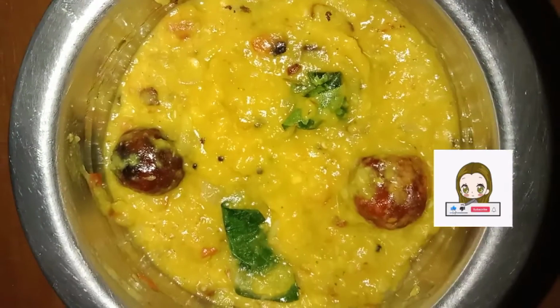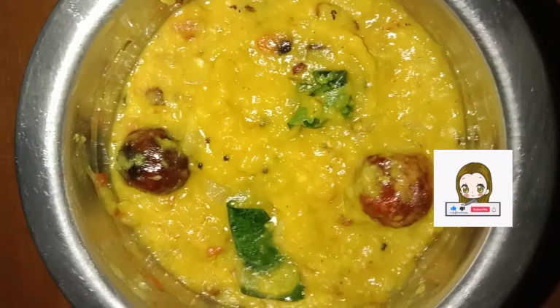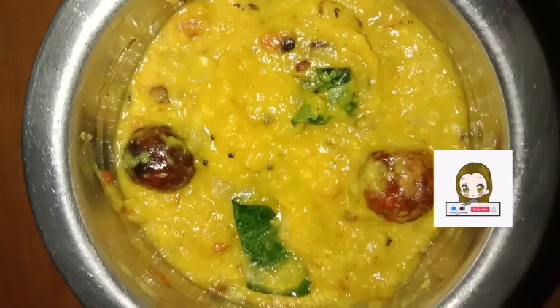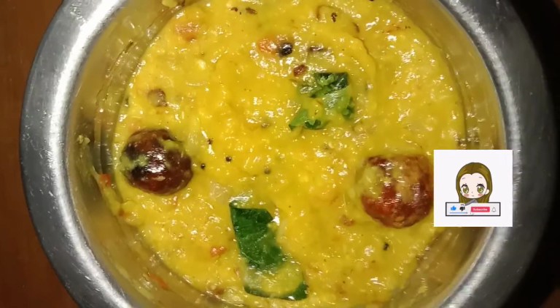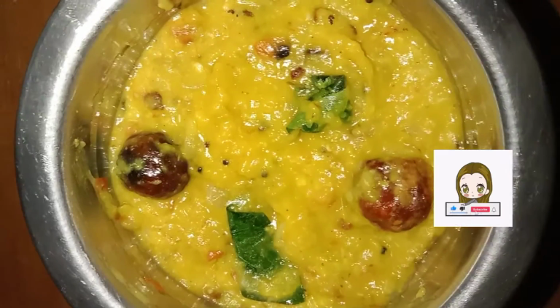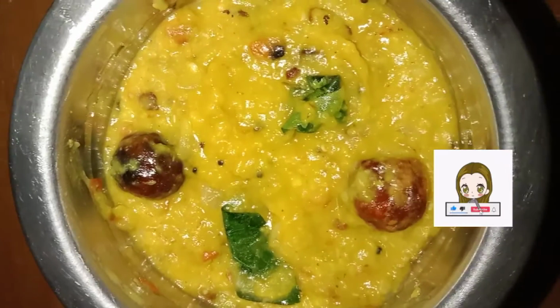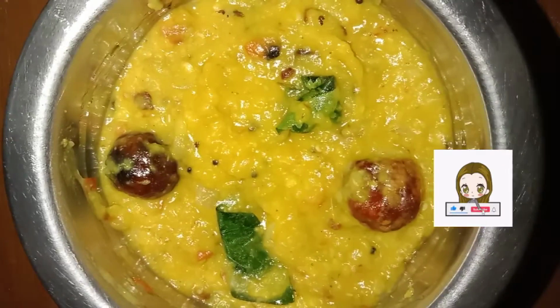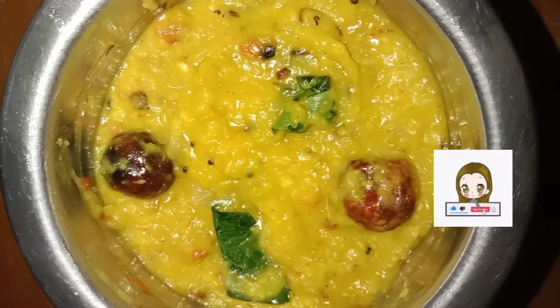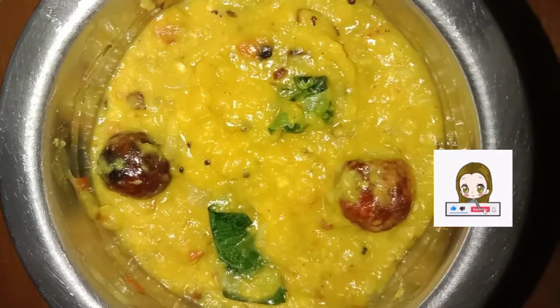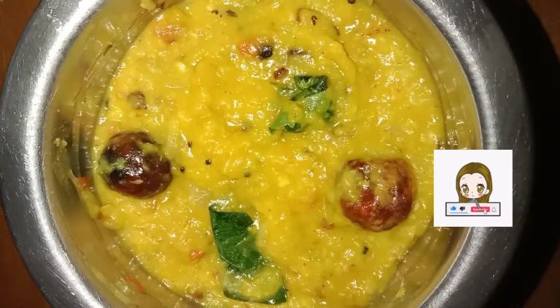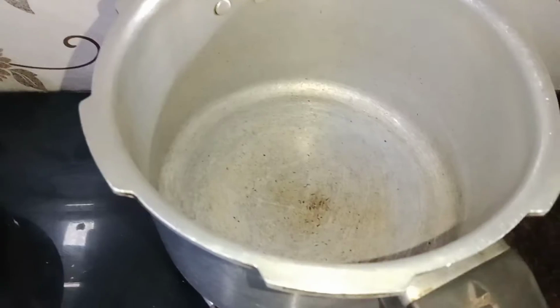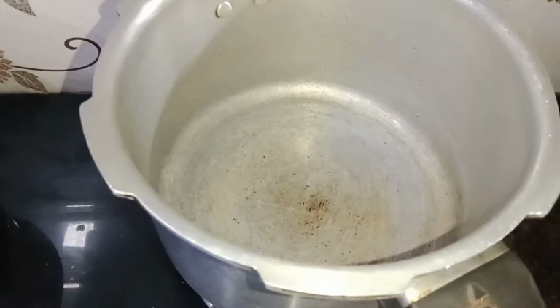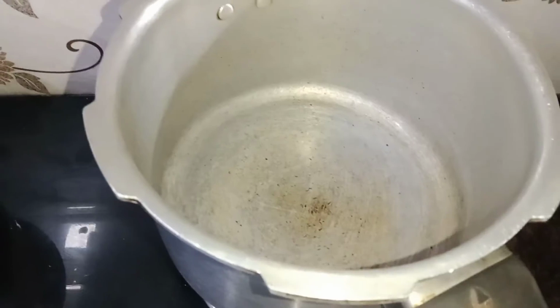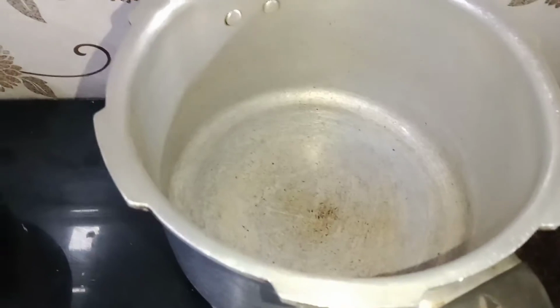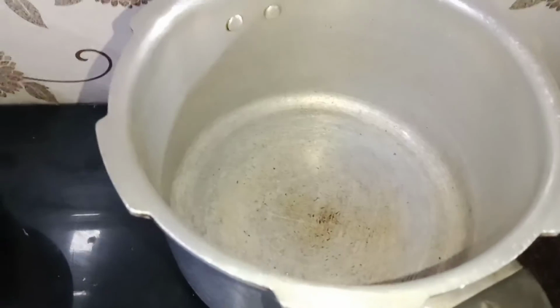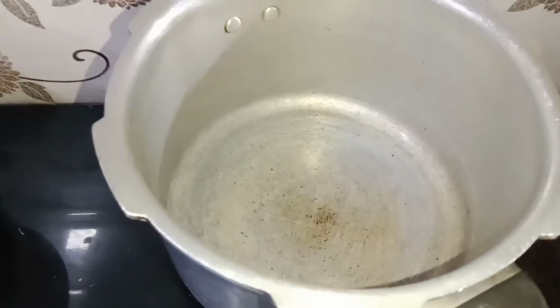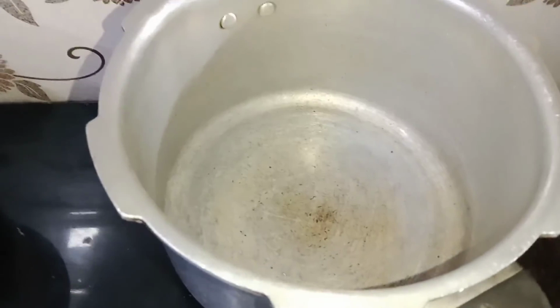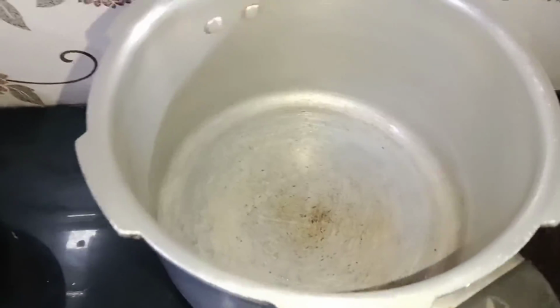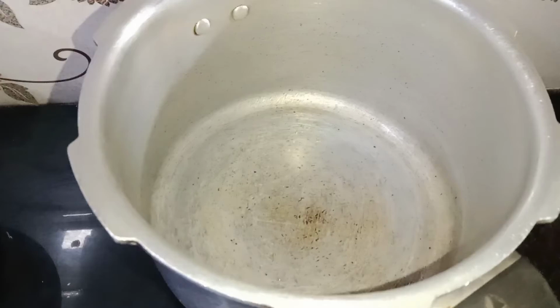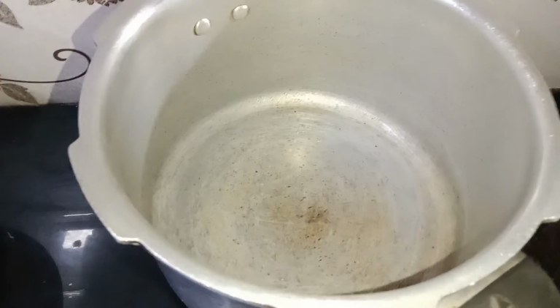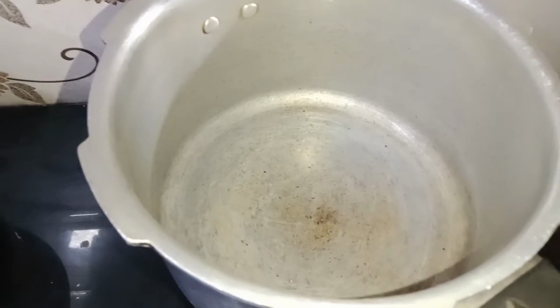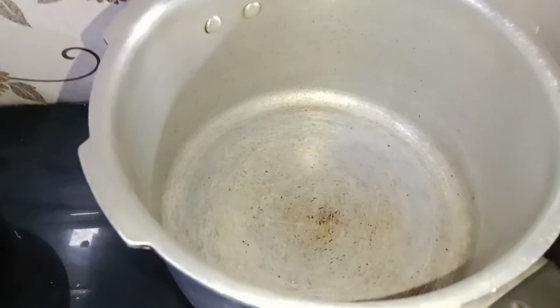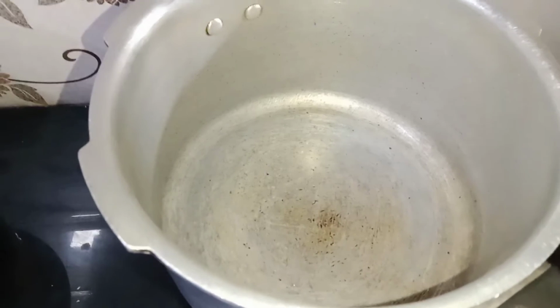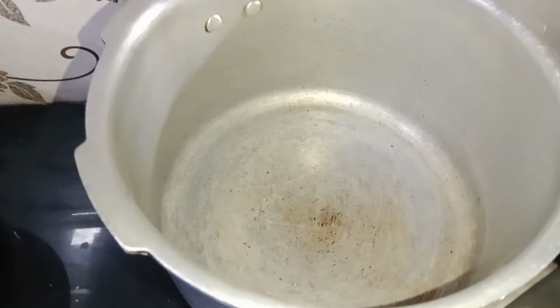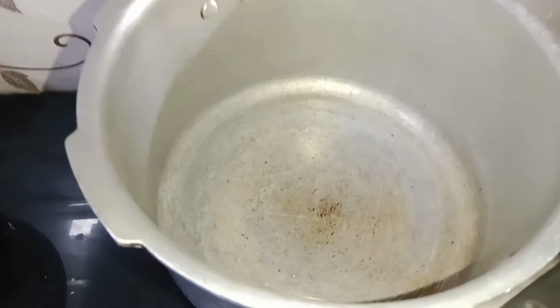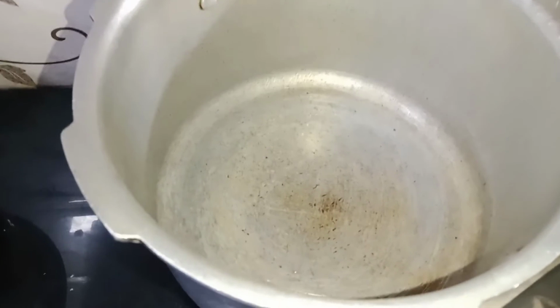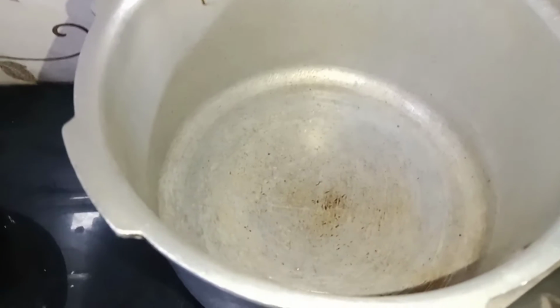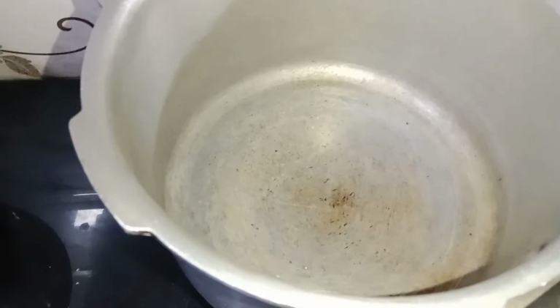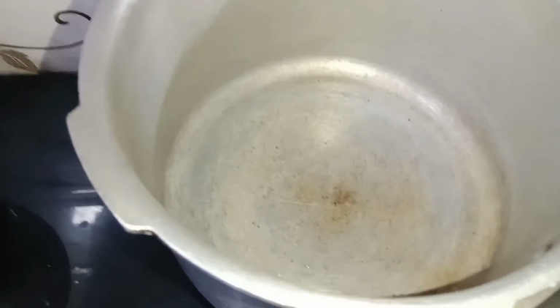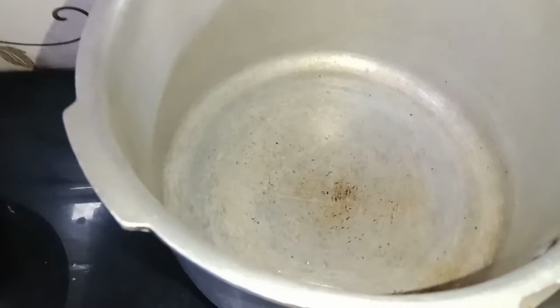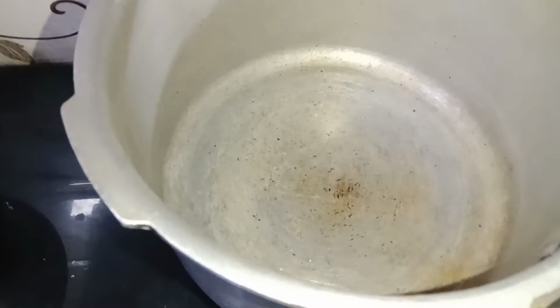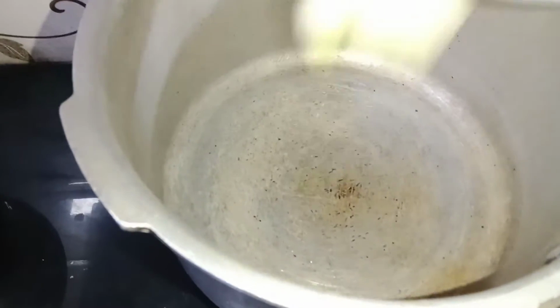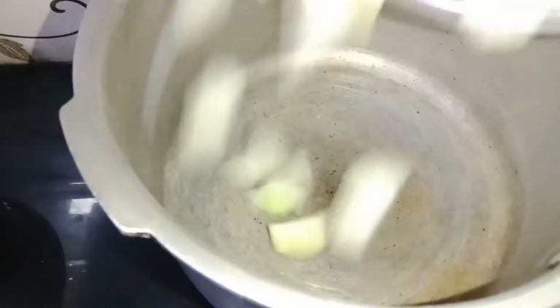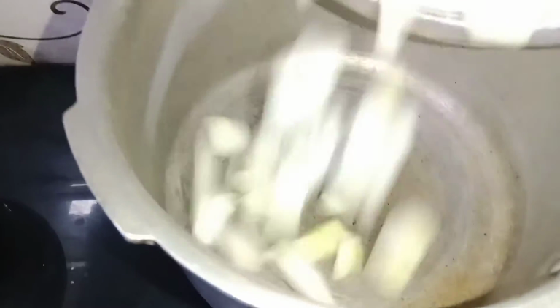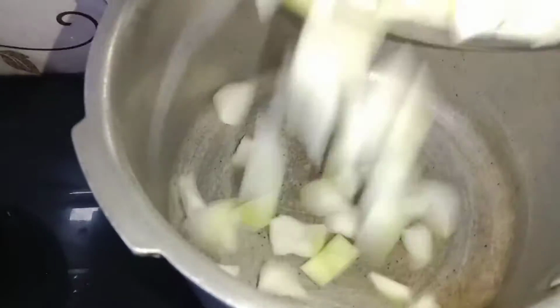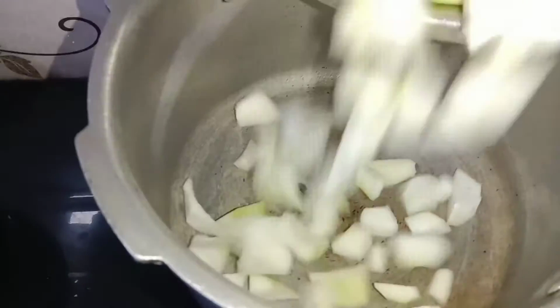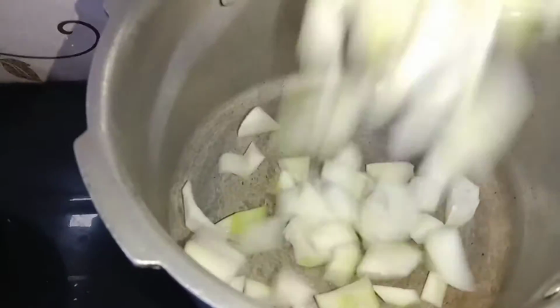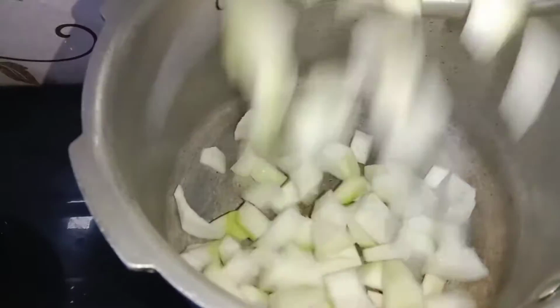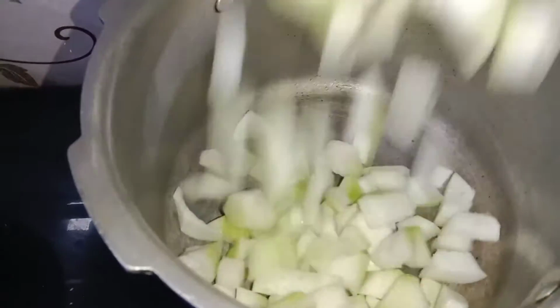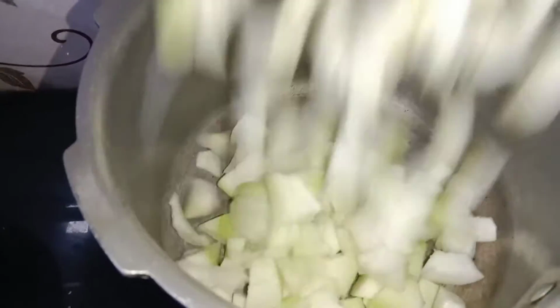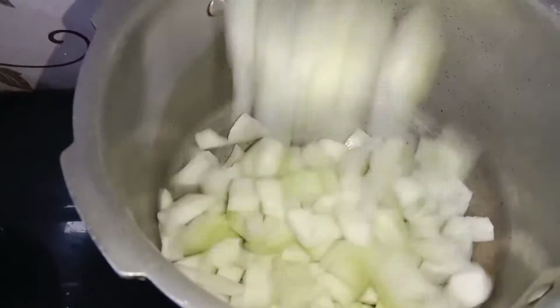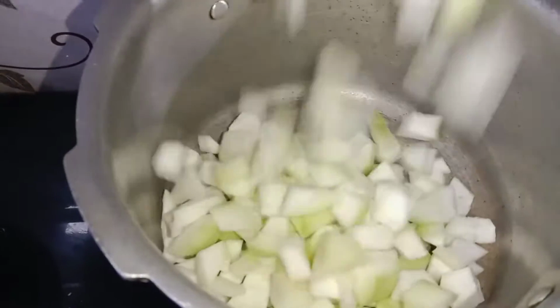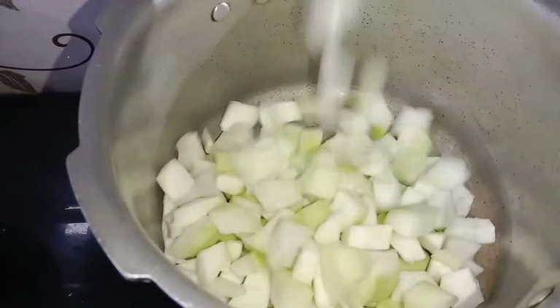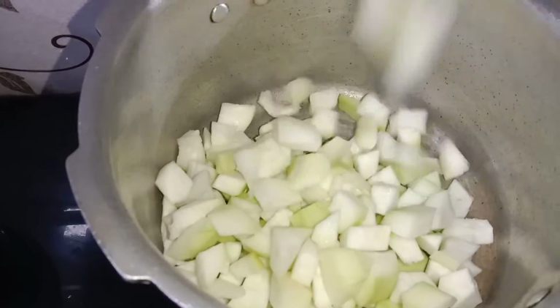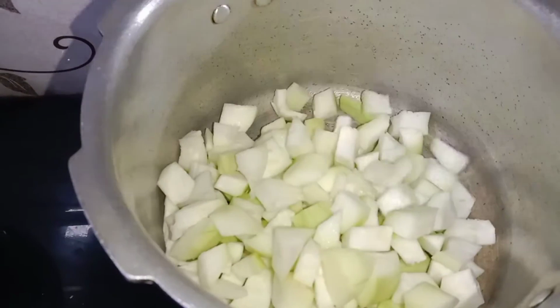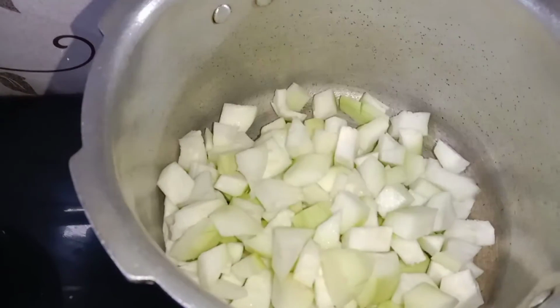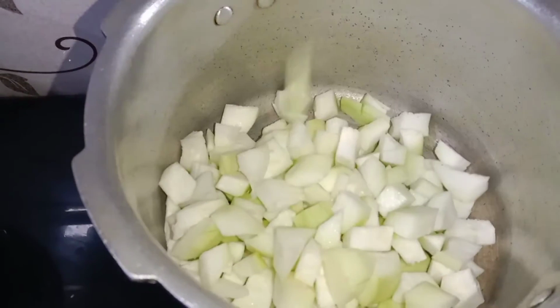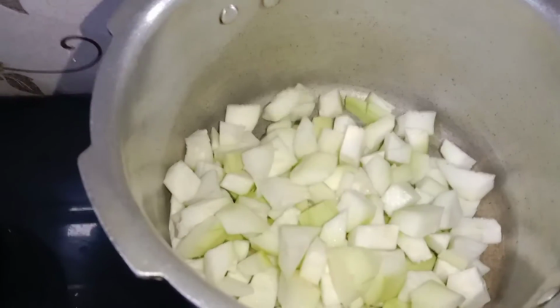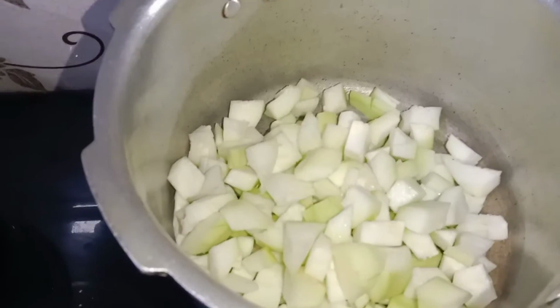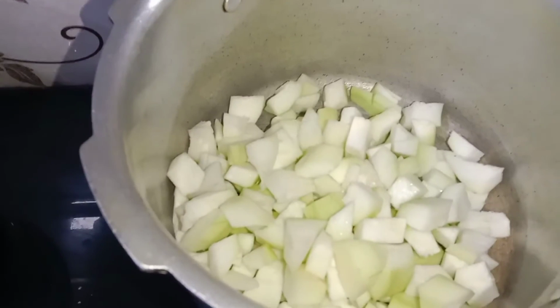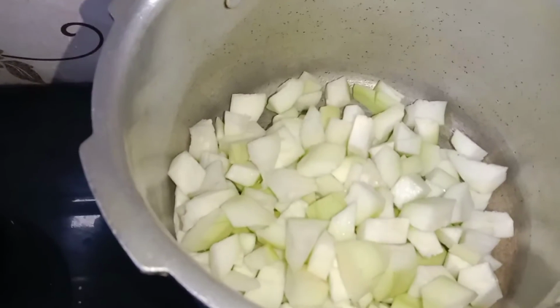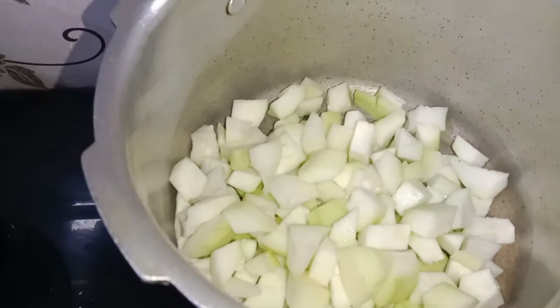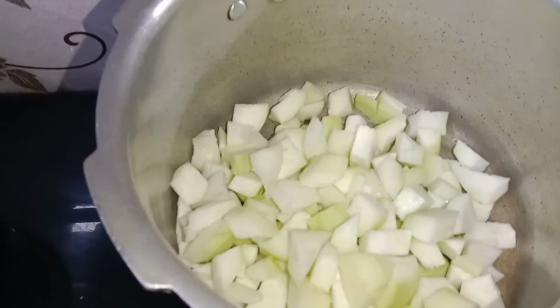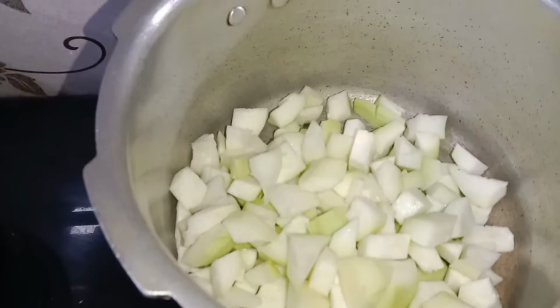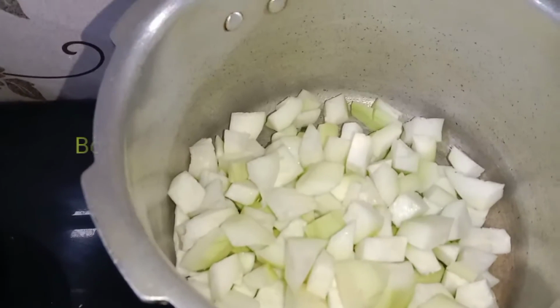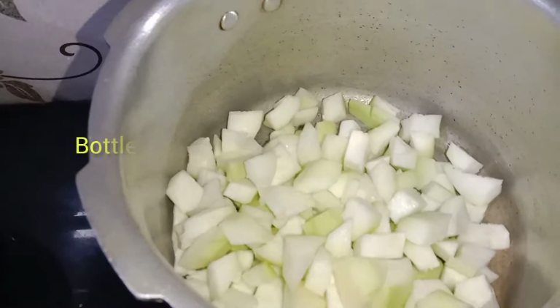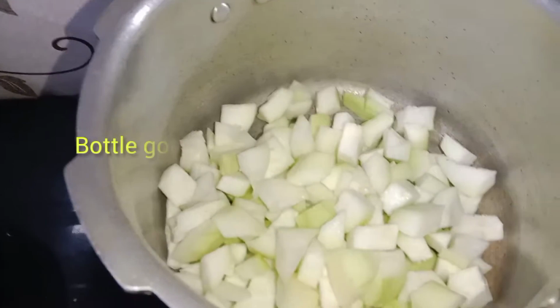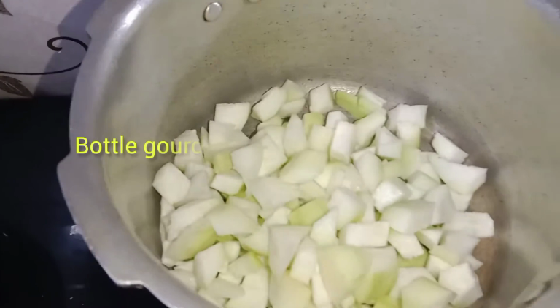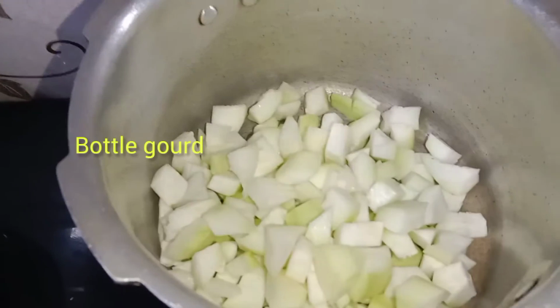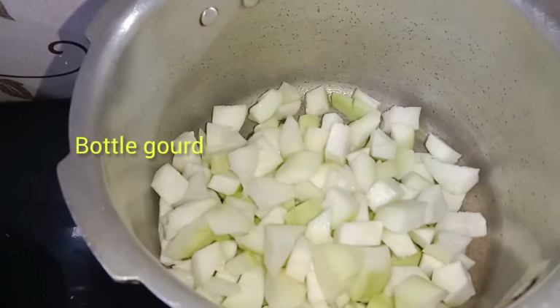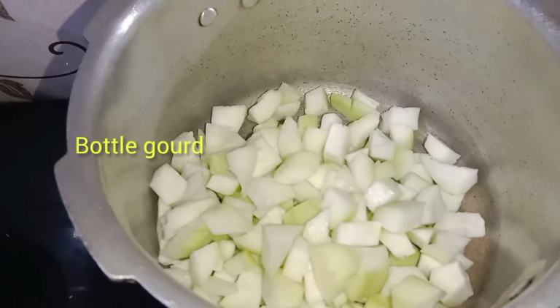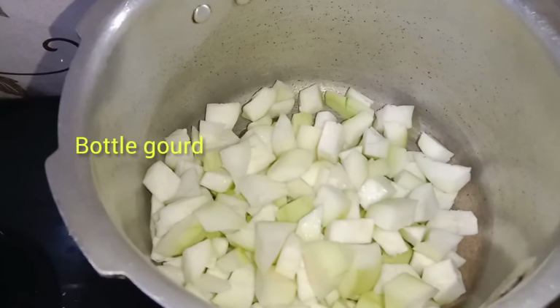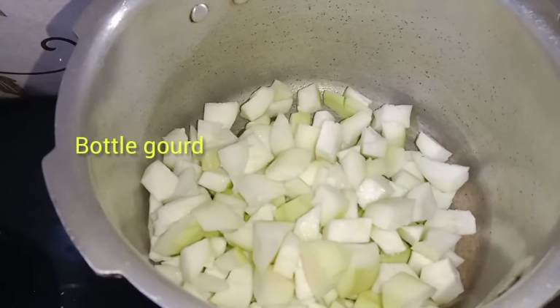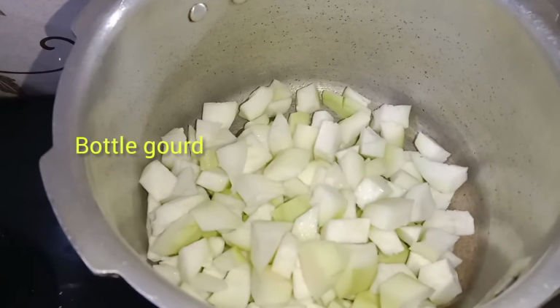I'm going to use a cooker. I'm going to use a bottle guard — that's a prepared bottle guard. This is a spice pack.